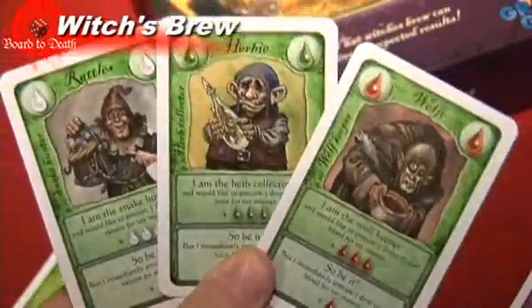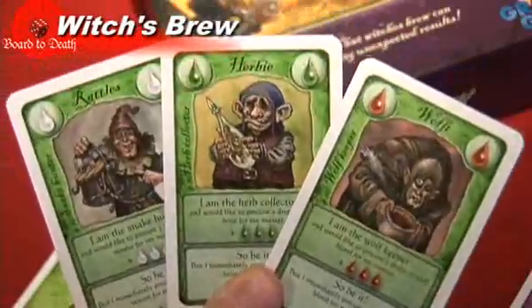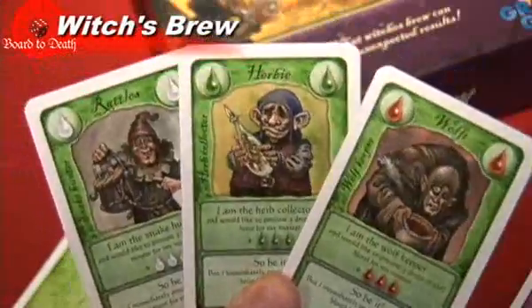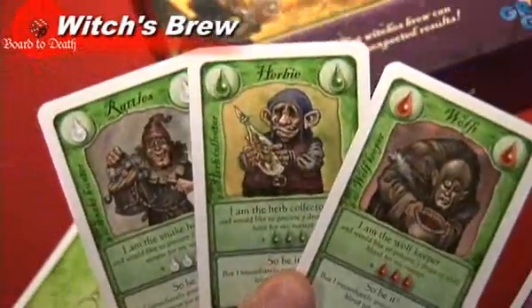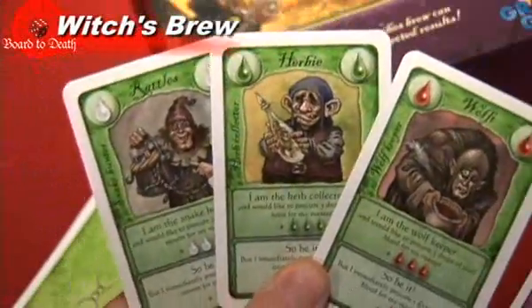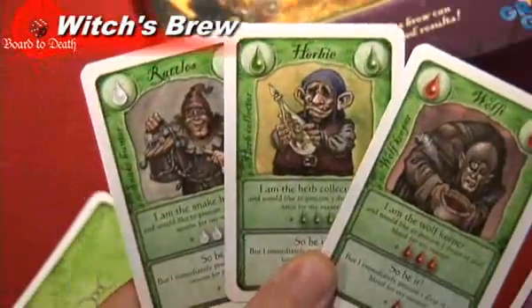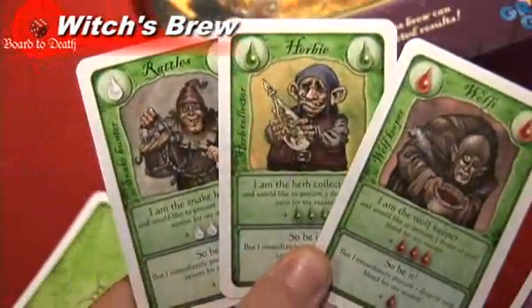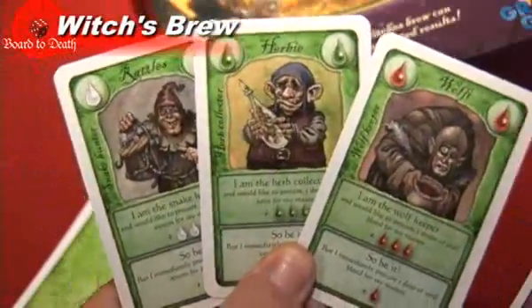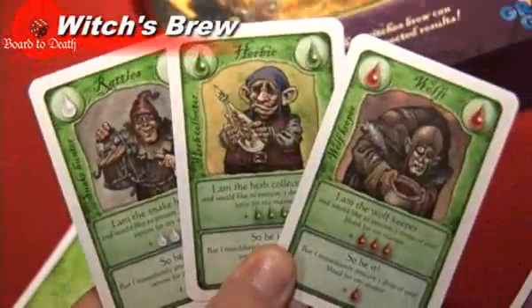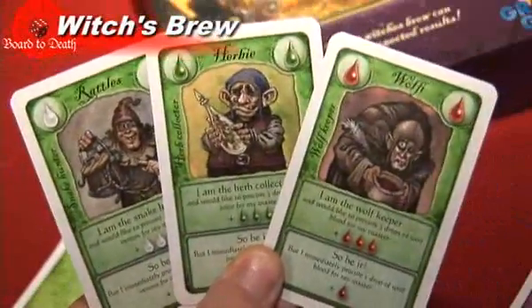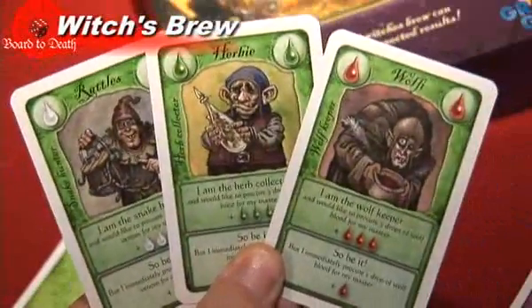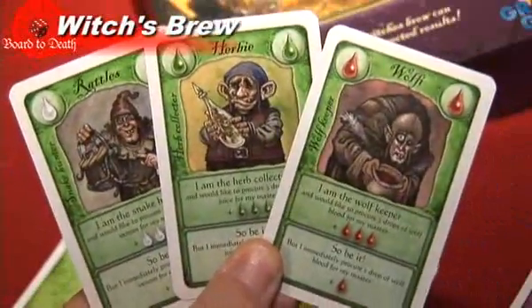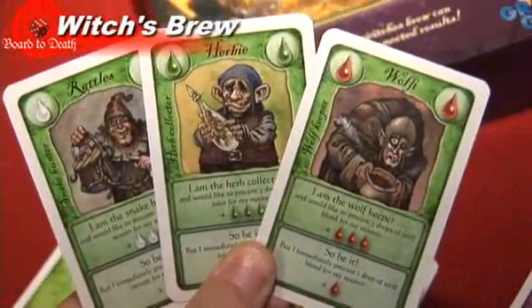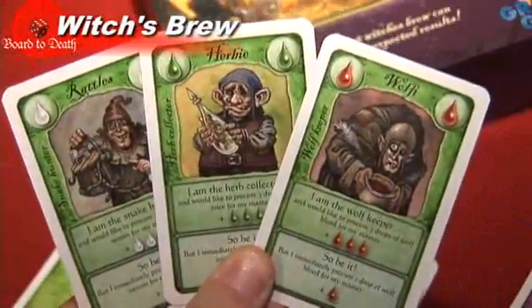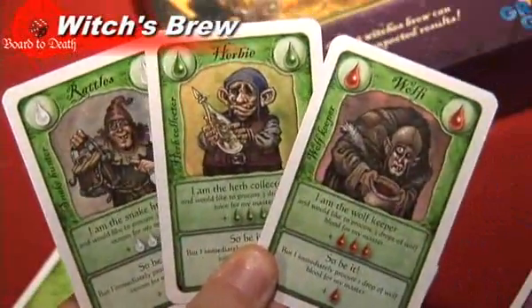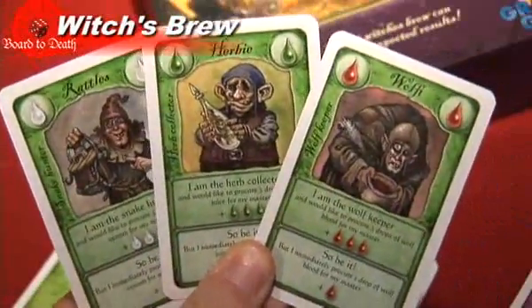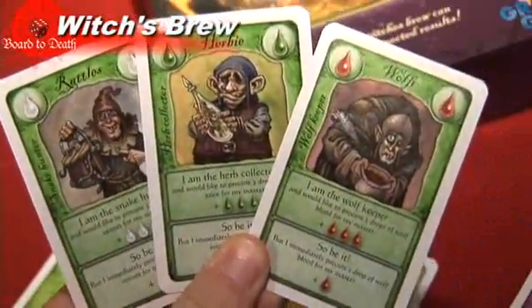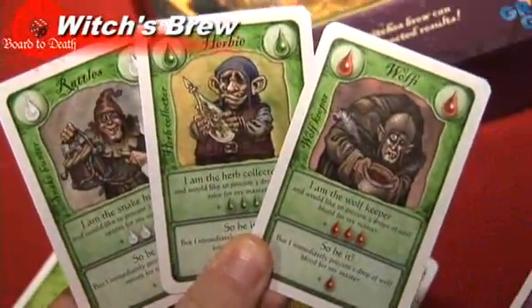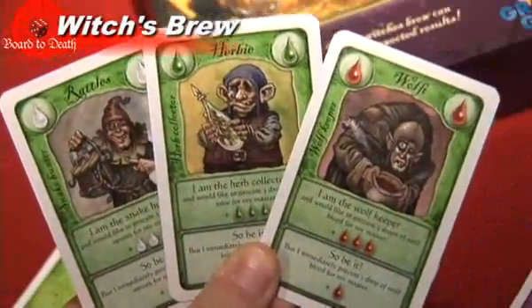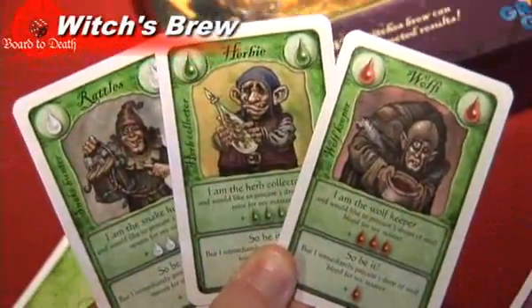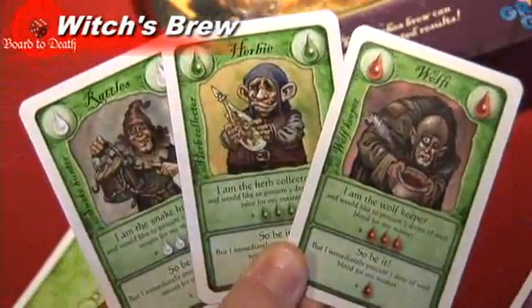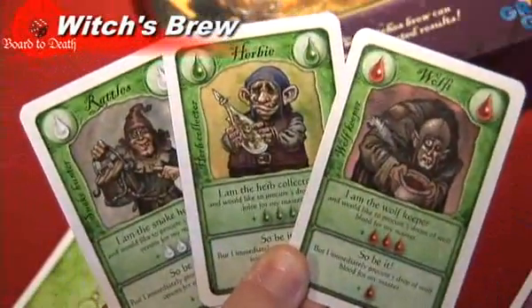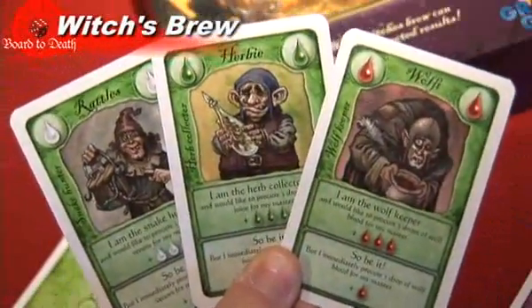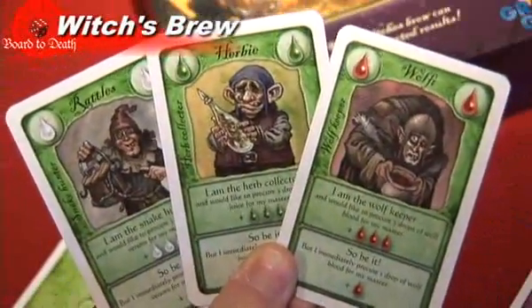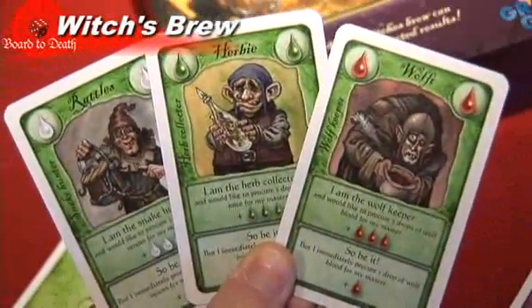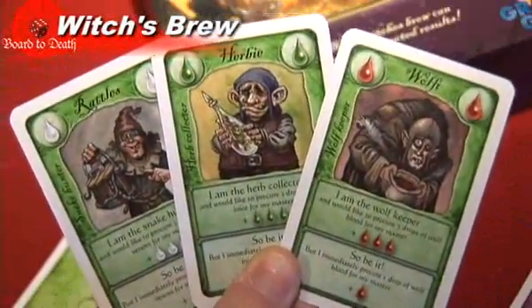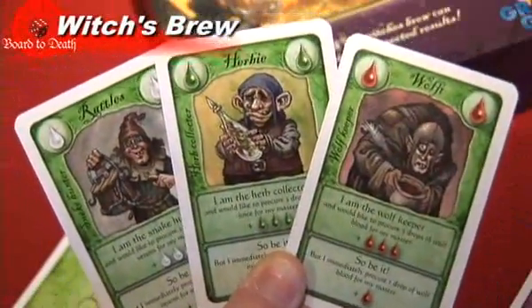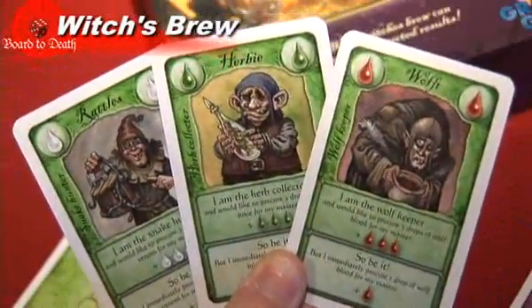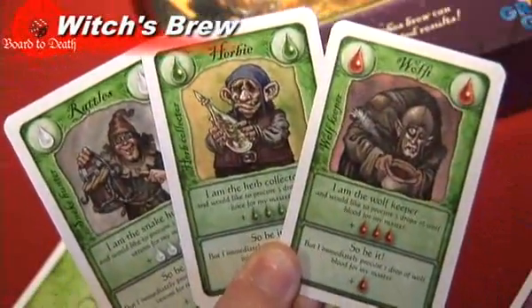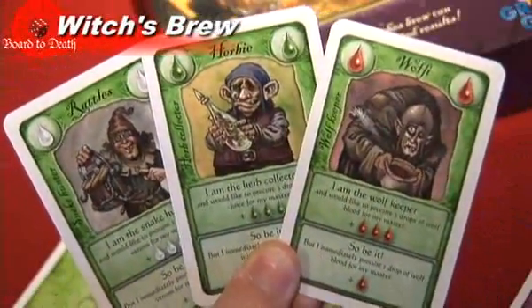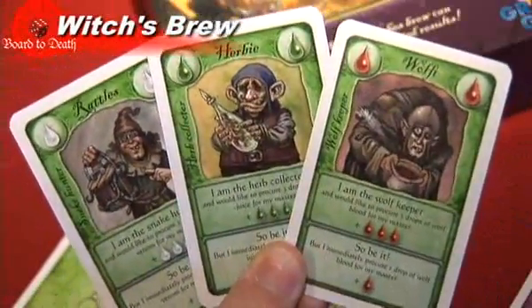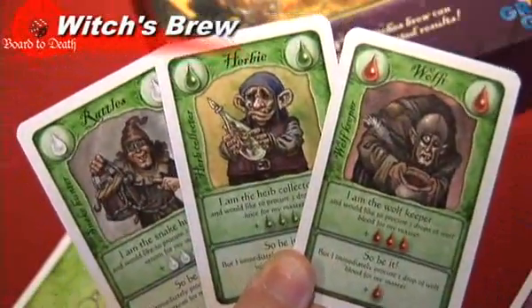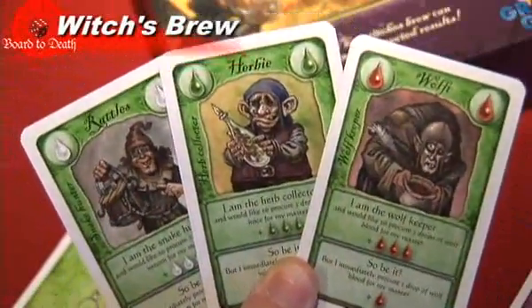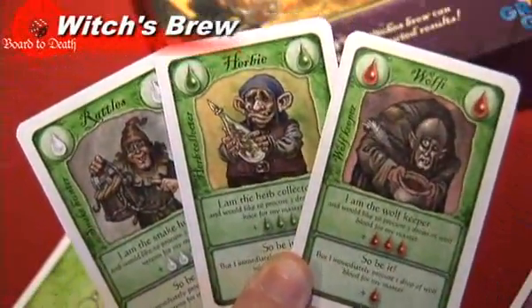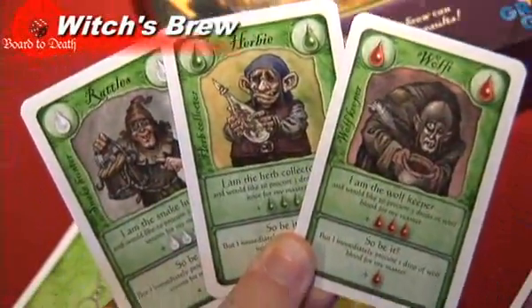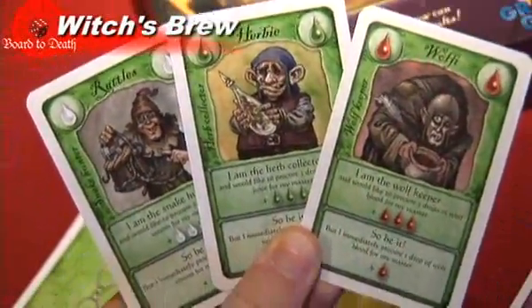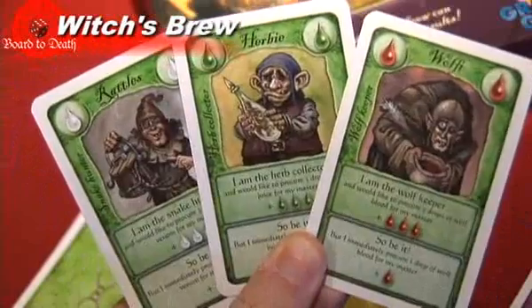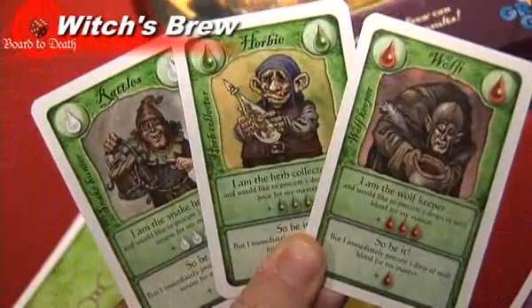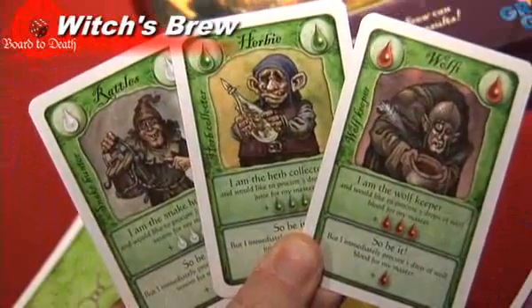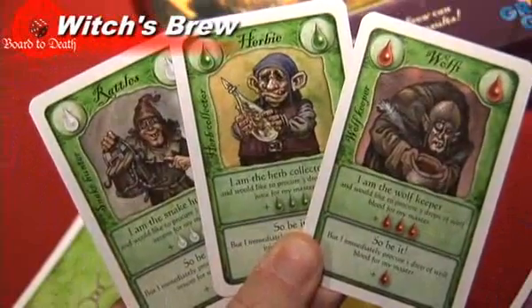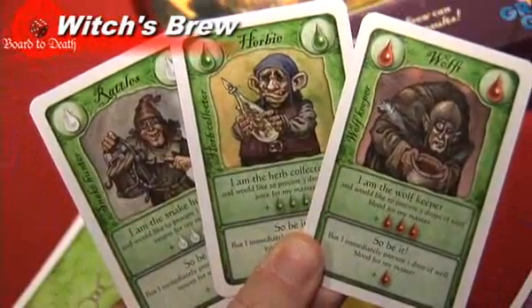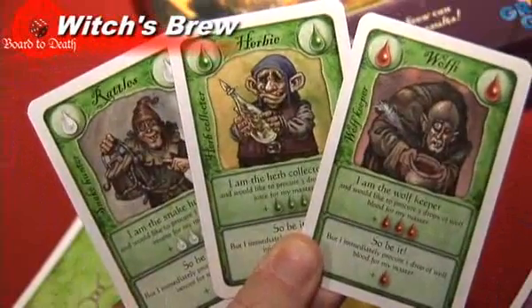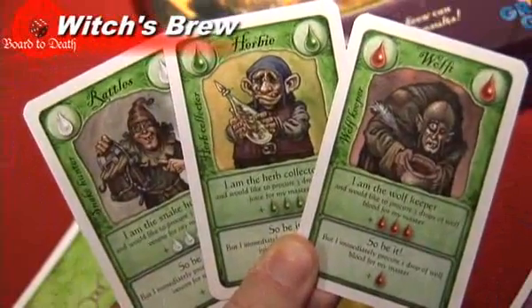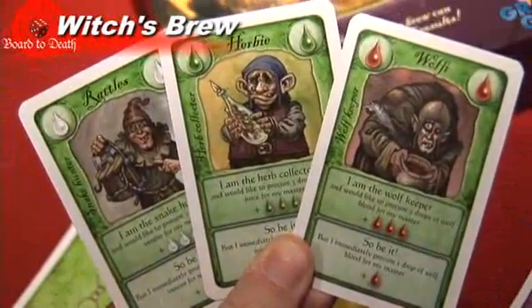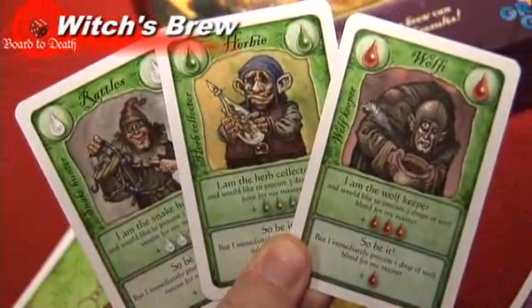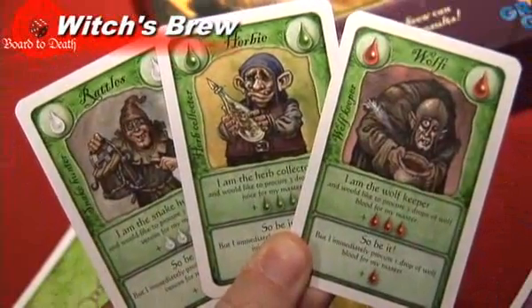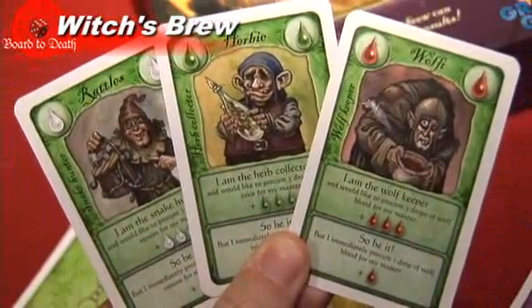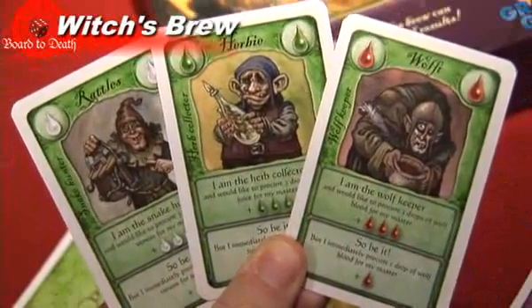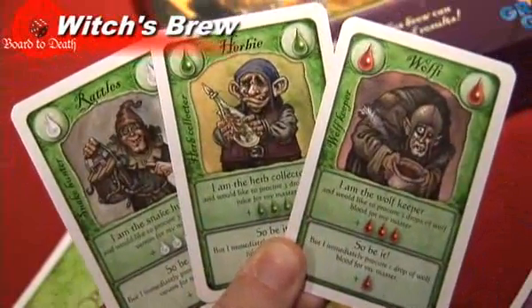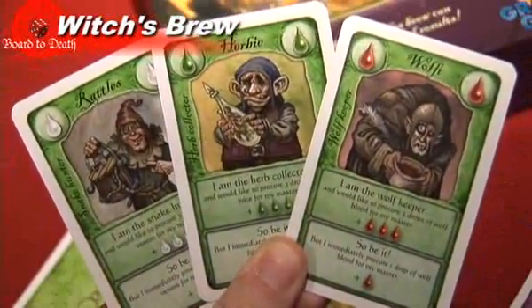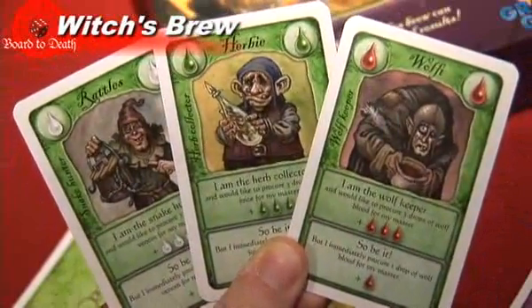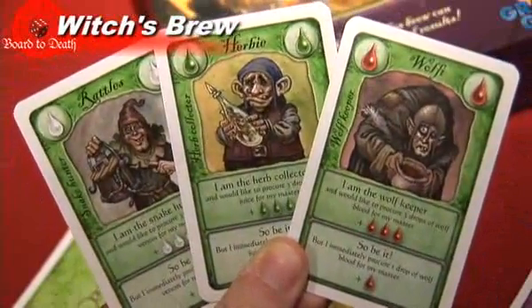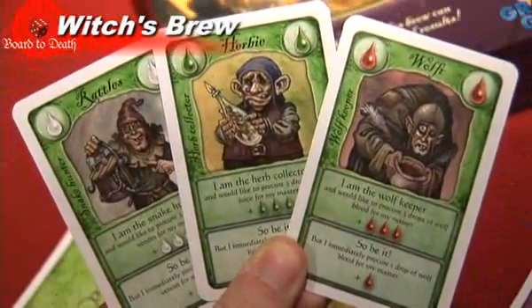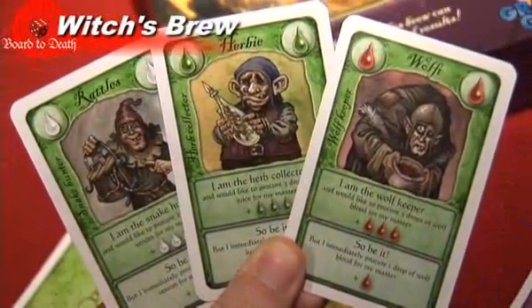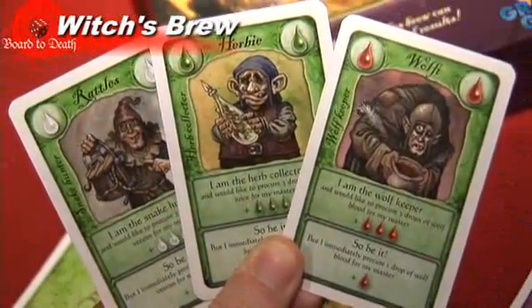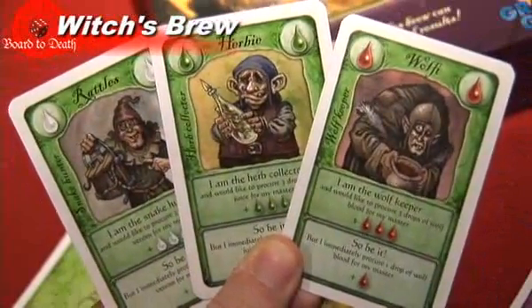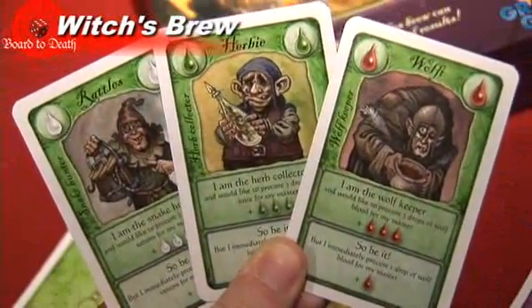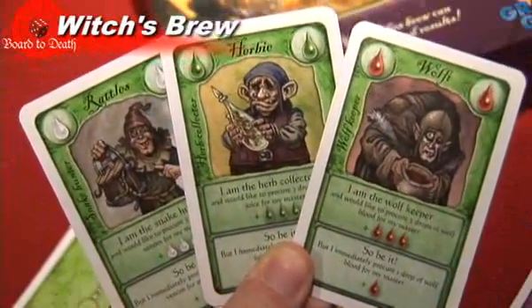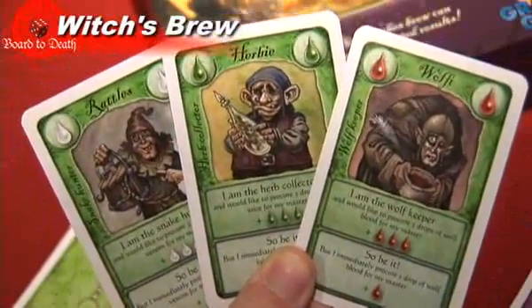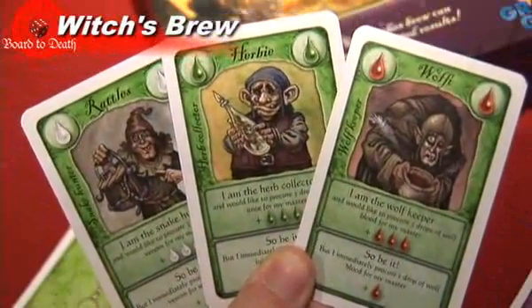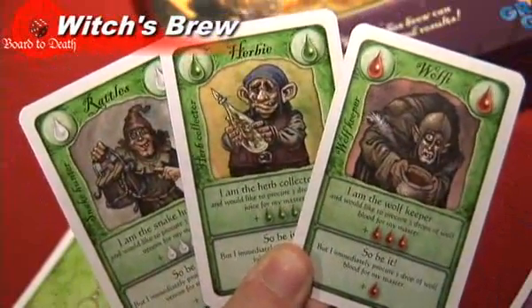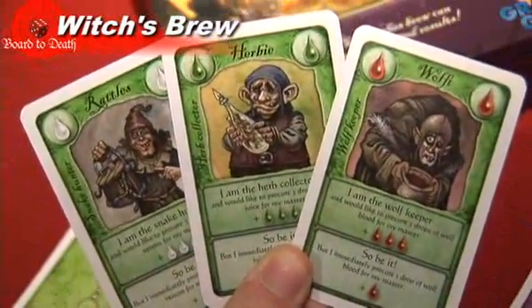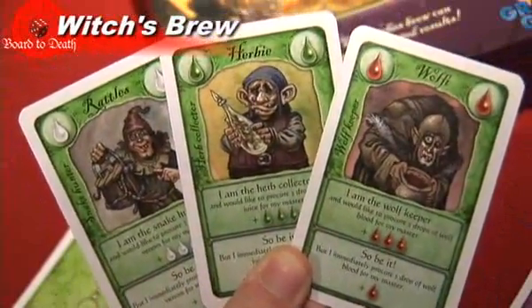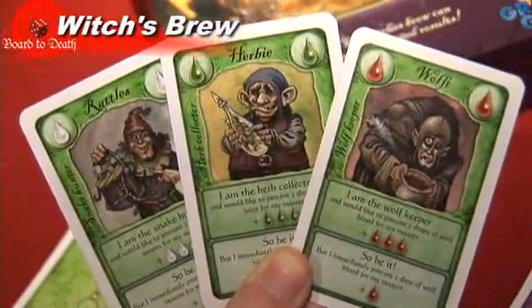Three of the cards are green. These green cards are used to gain ingredients. They are the Wolf Keeper, the Snake Hunter, and the Herb Collector.